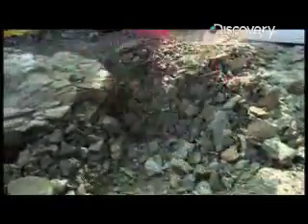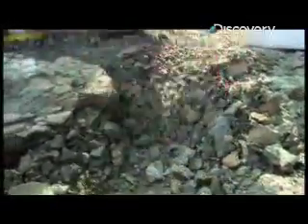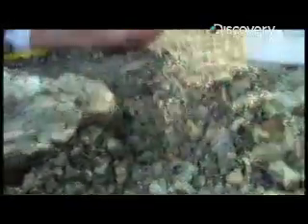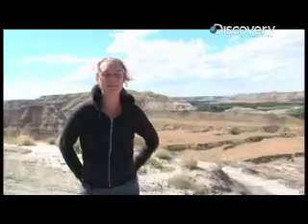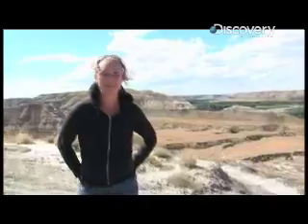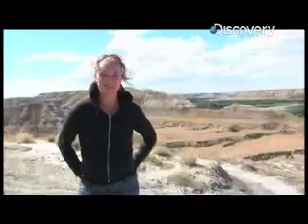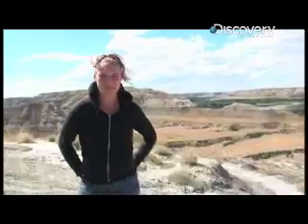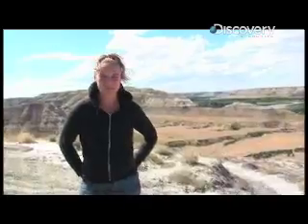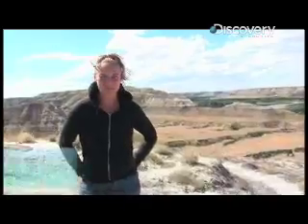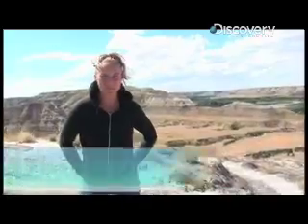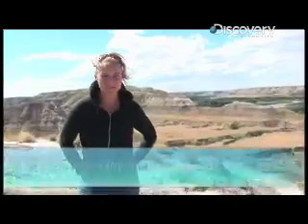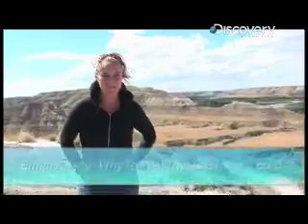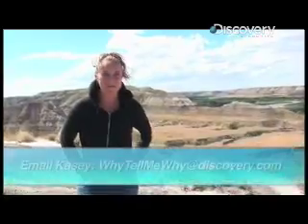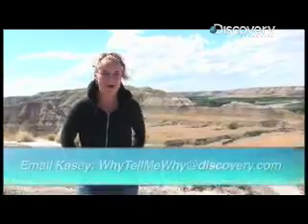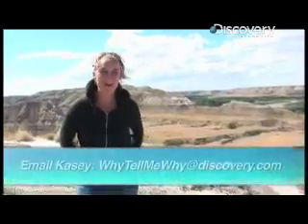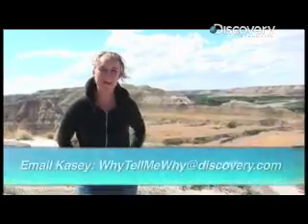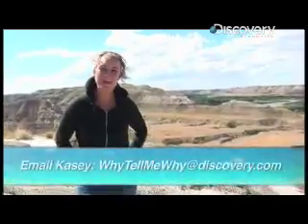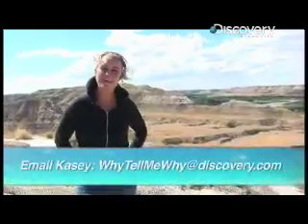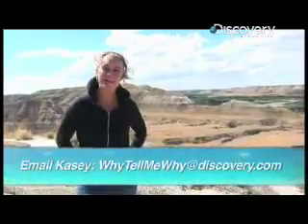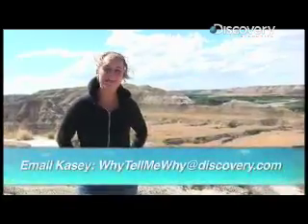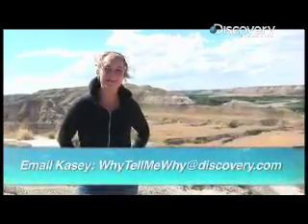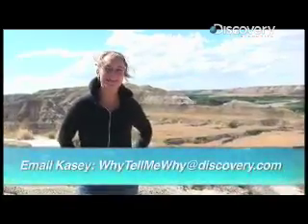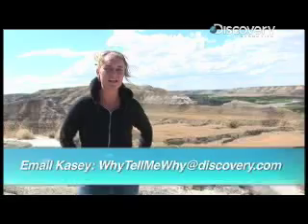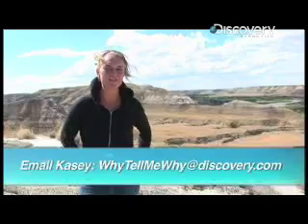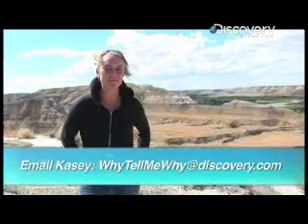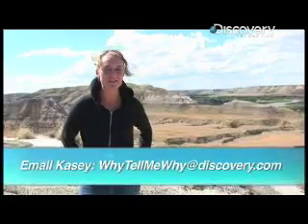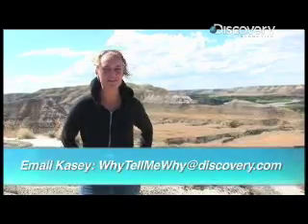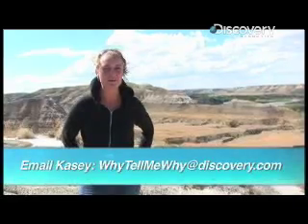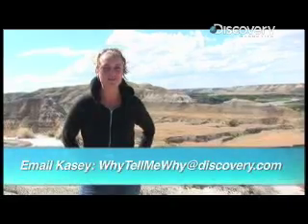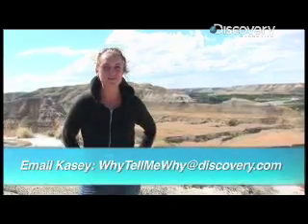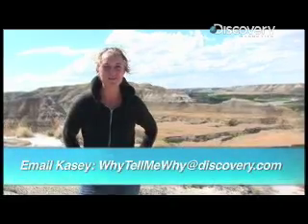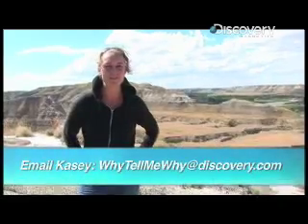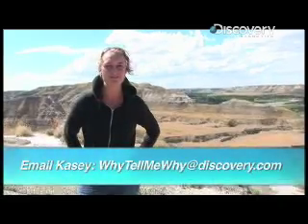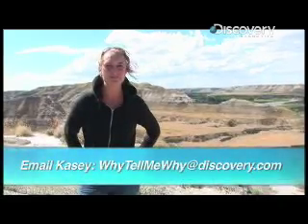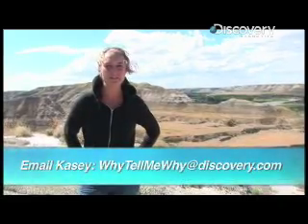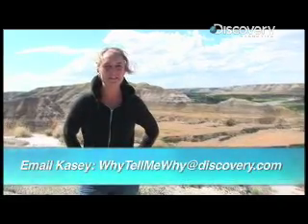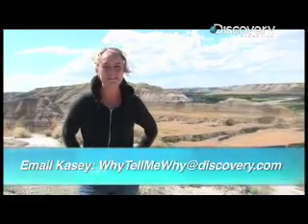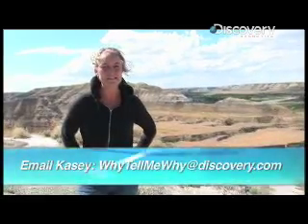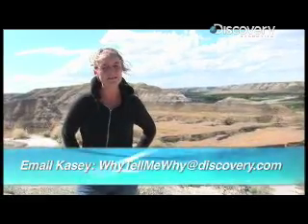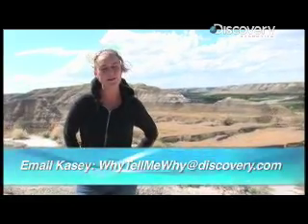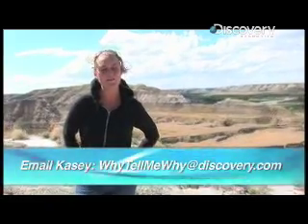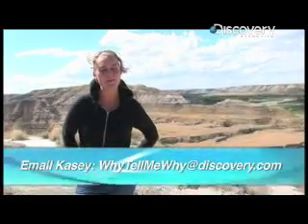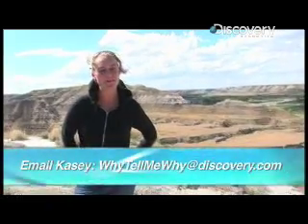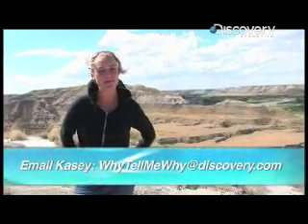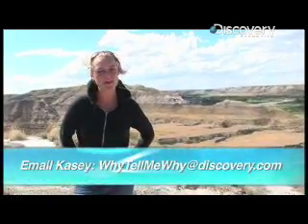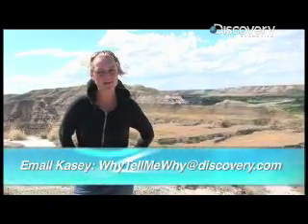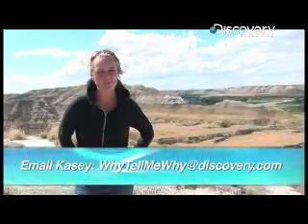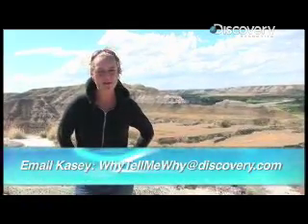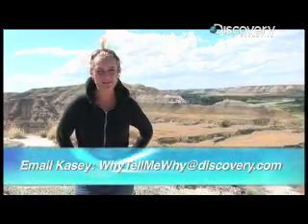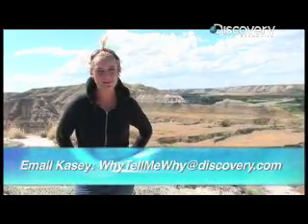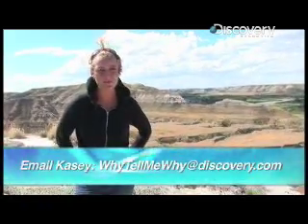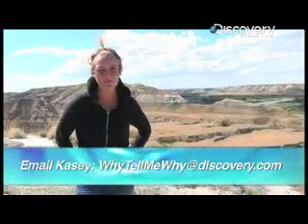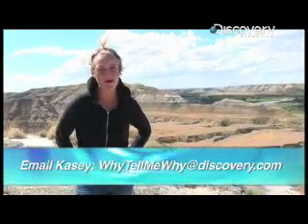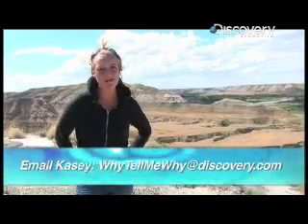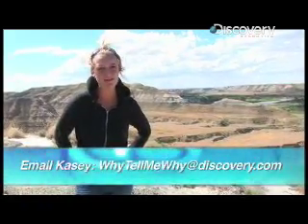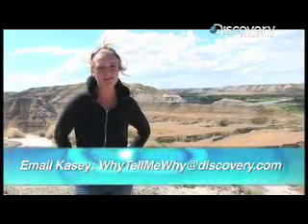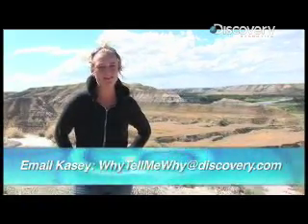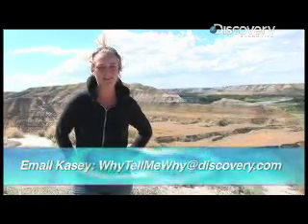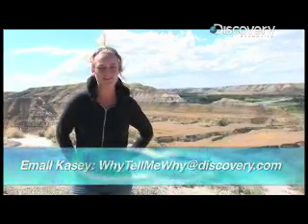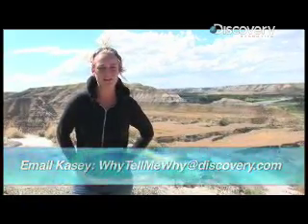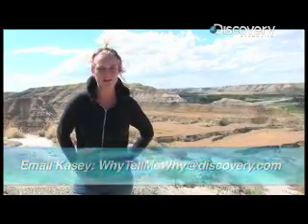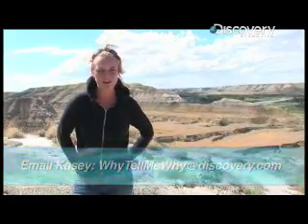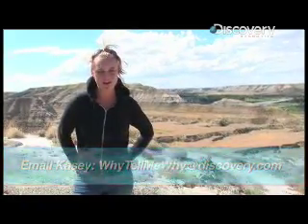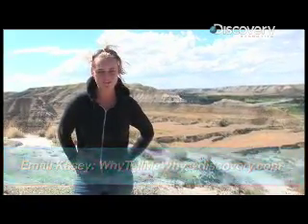Thanks for watching Why Tell Me Why. Any other science related questions, please email me at whytellmewhy@discovery.com.